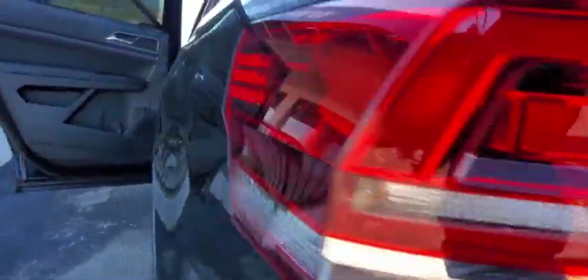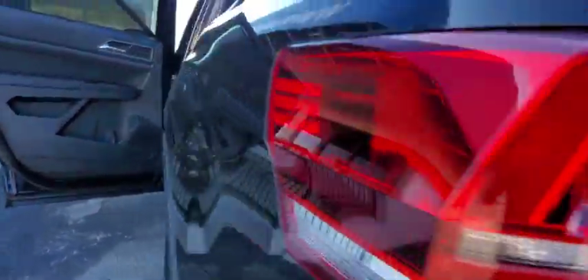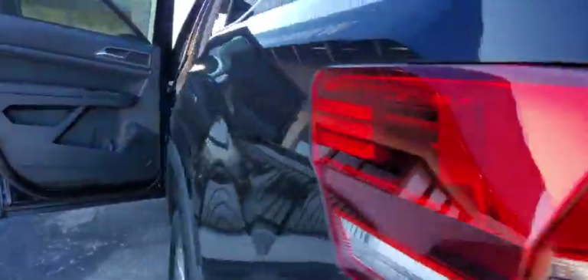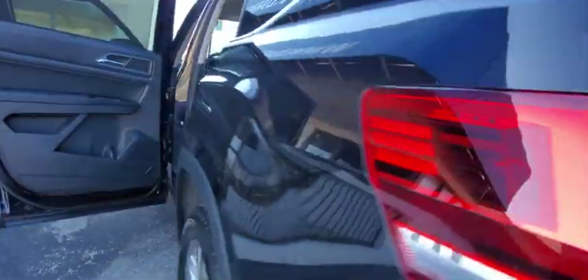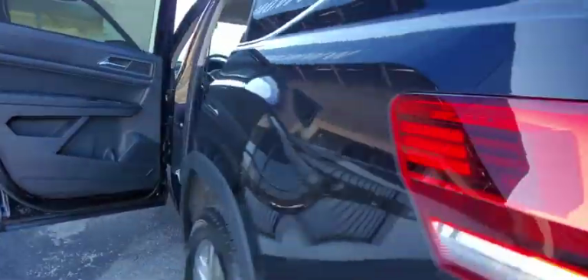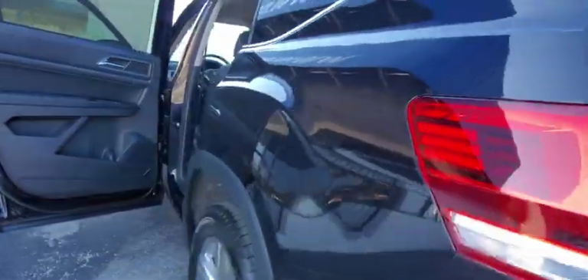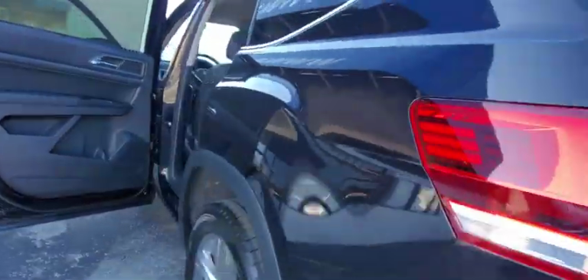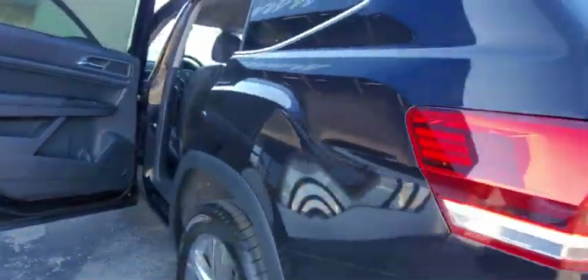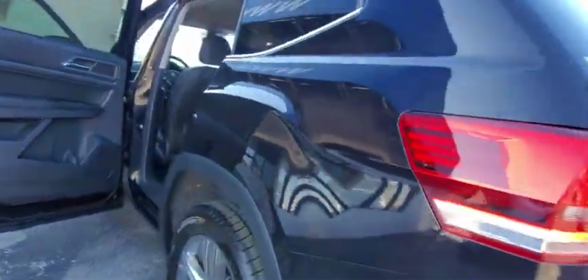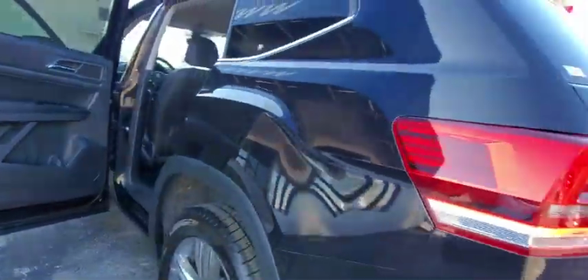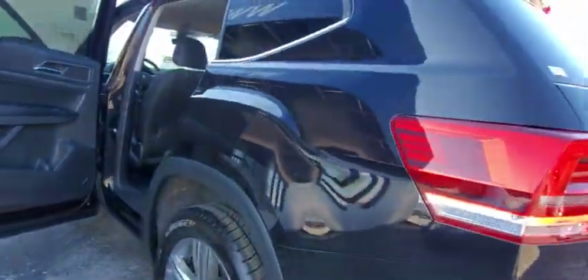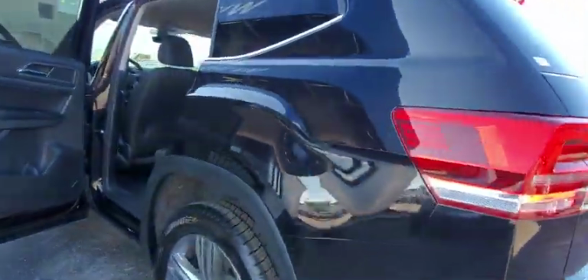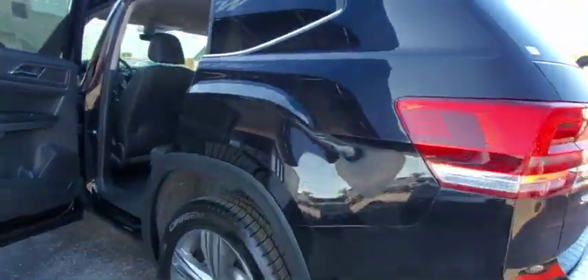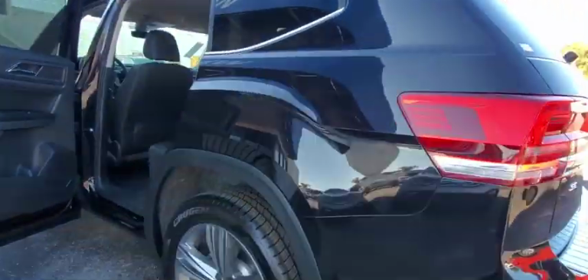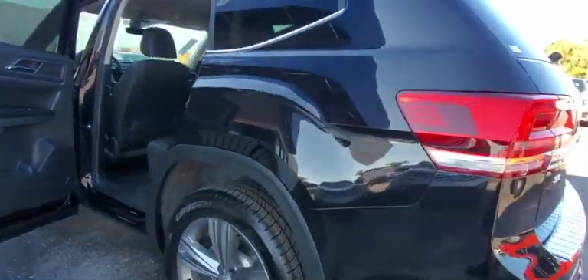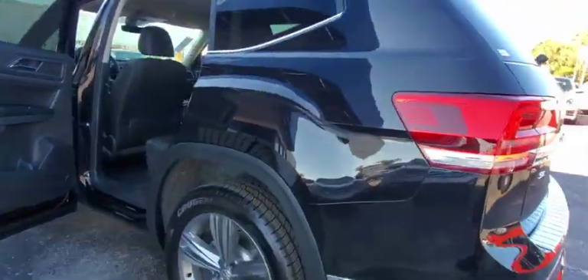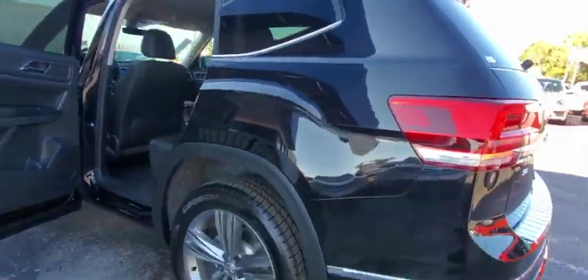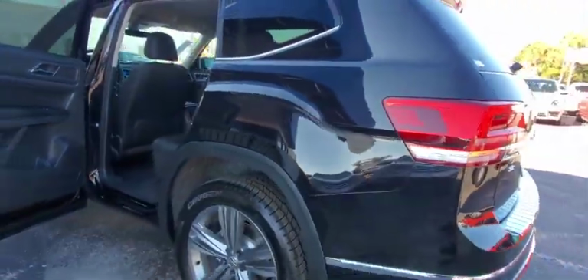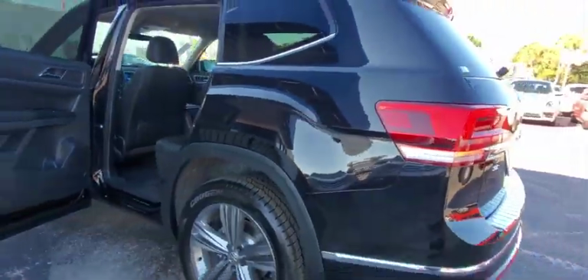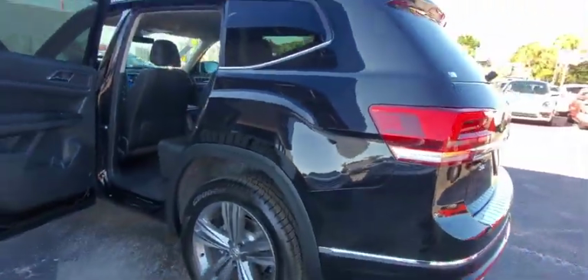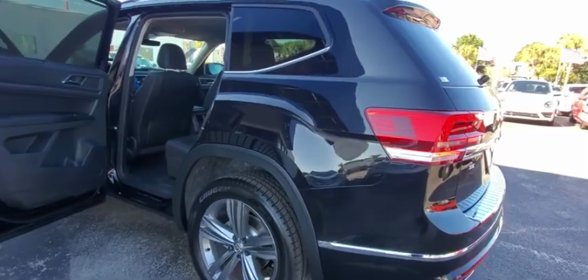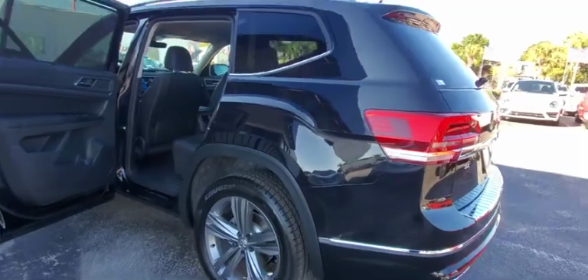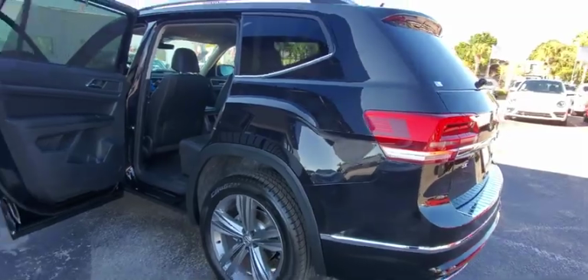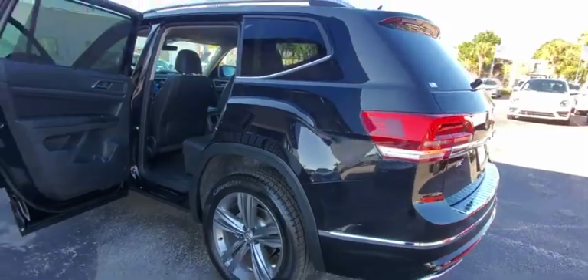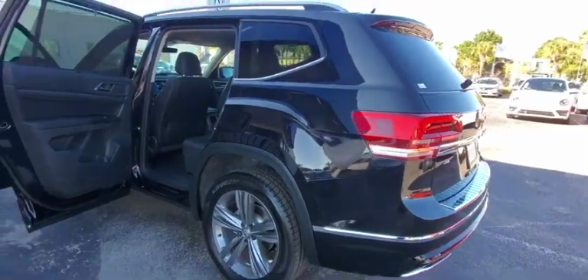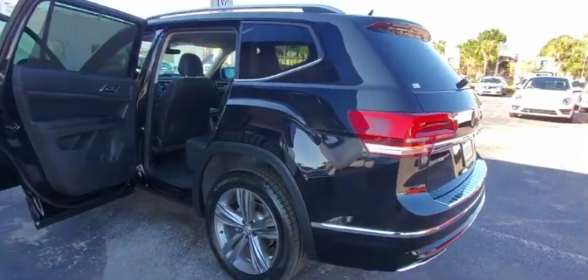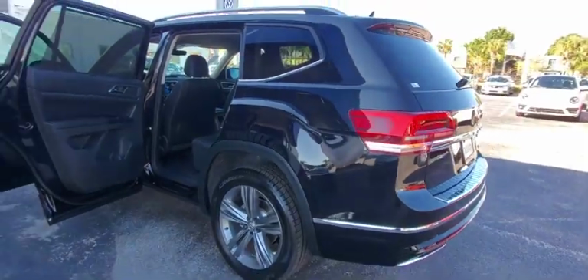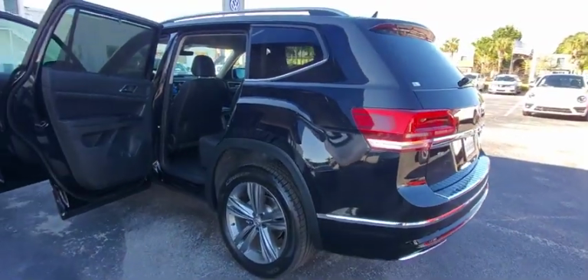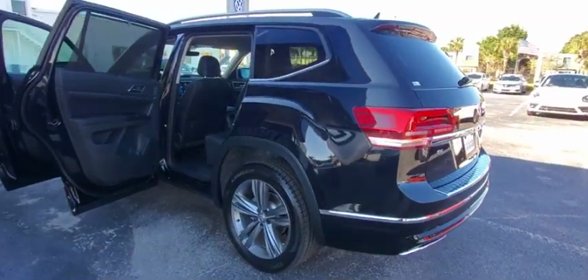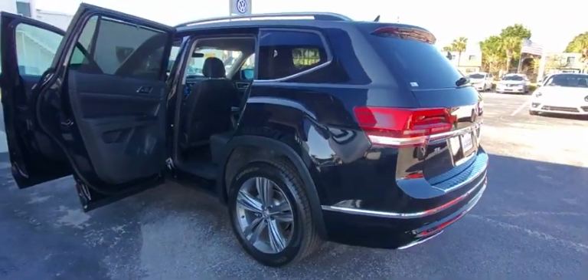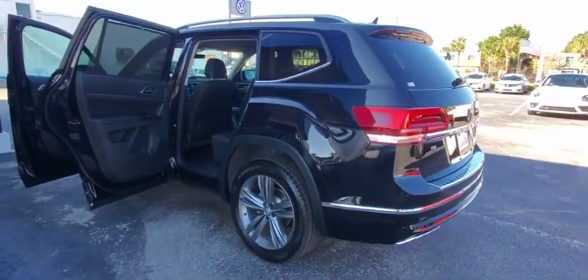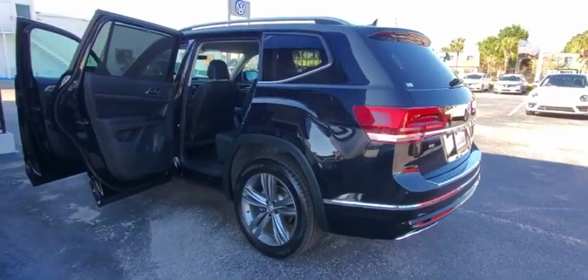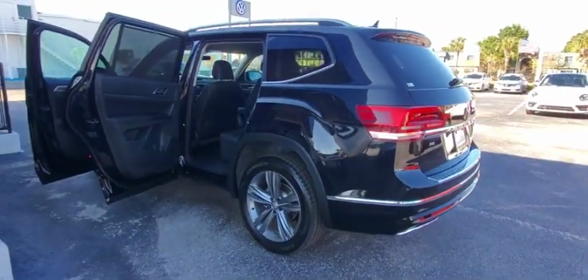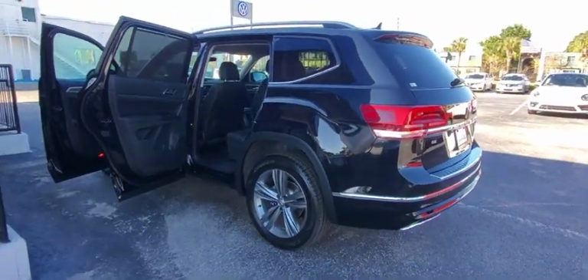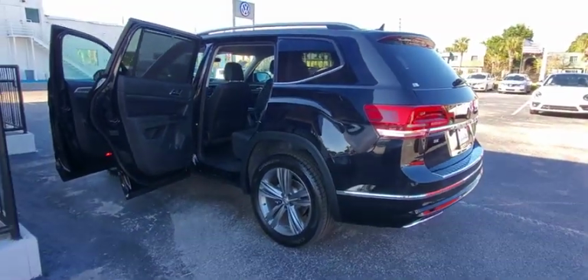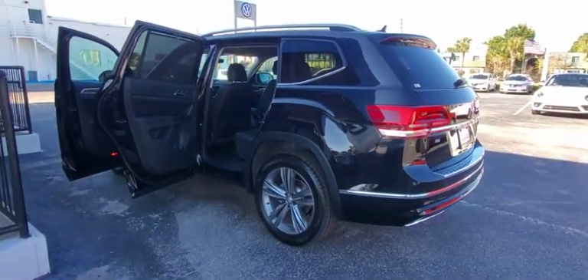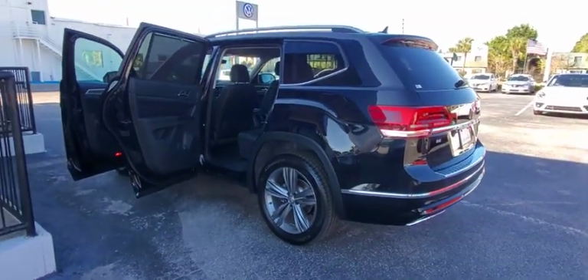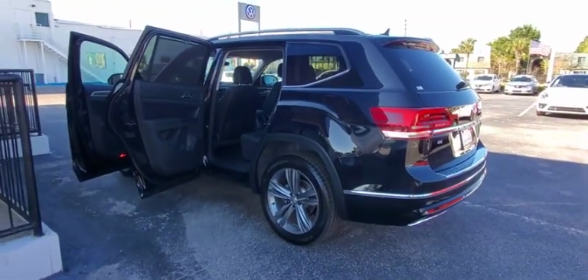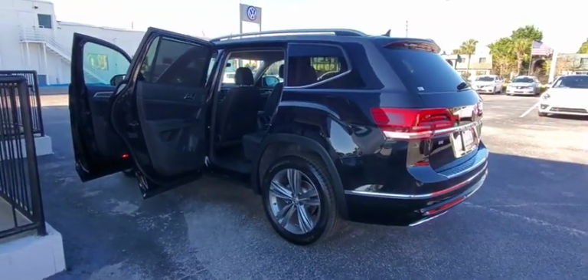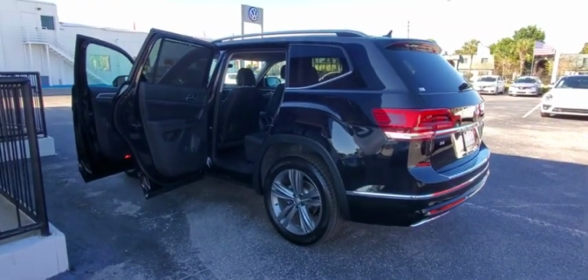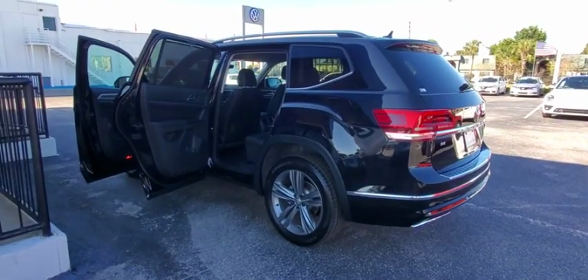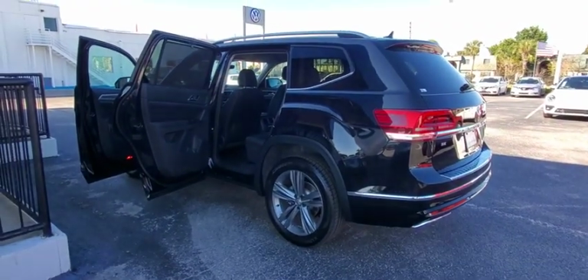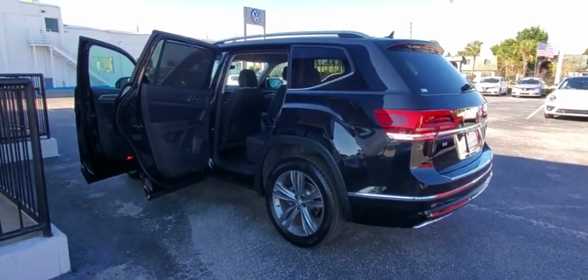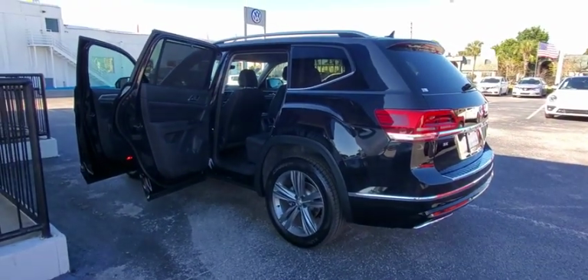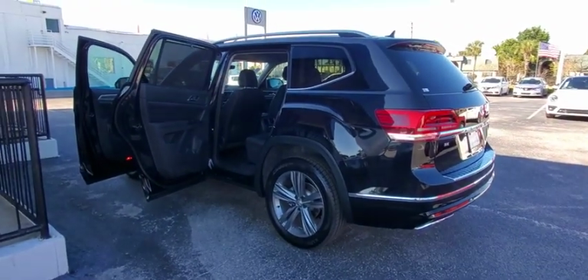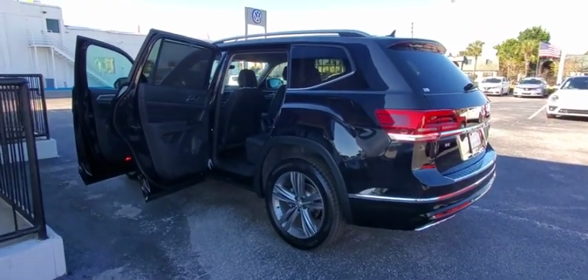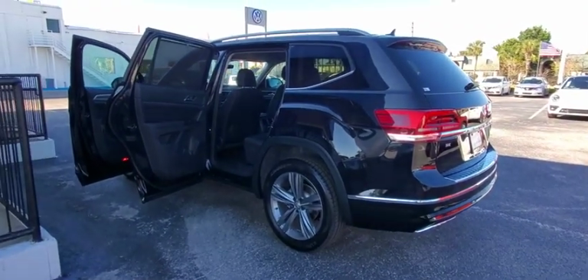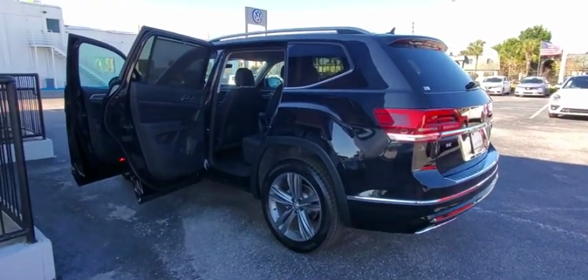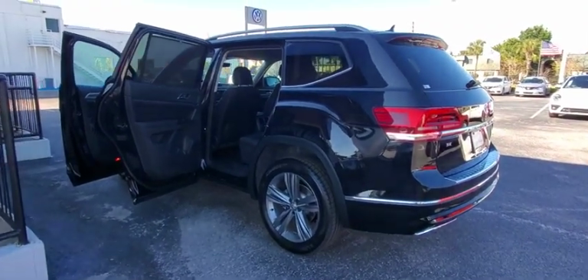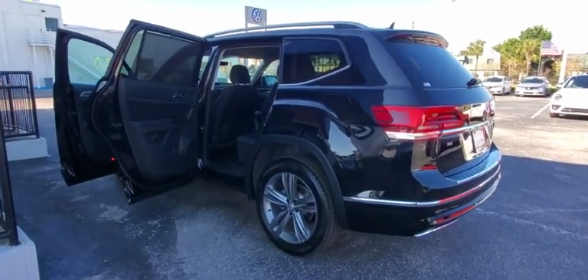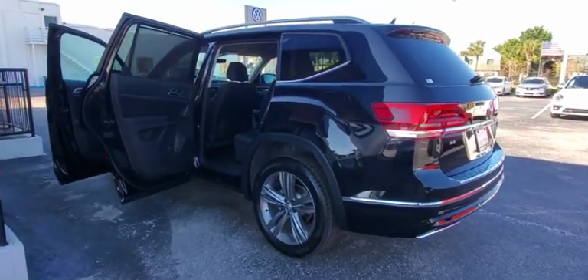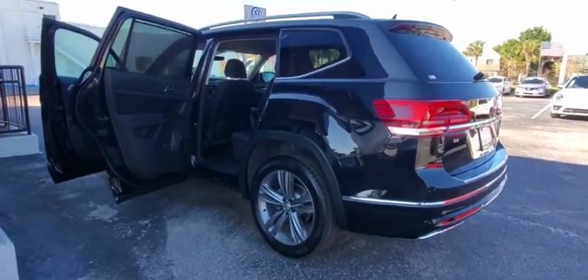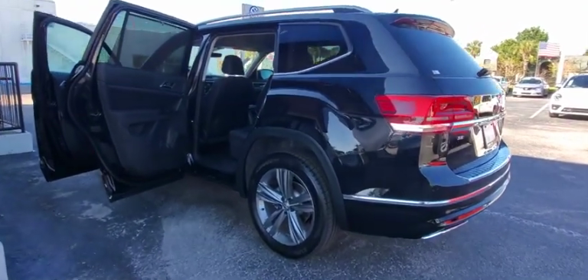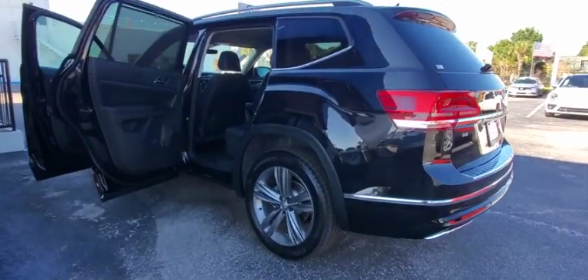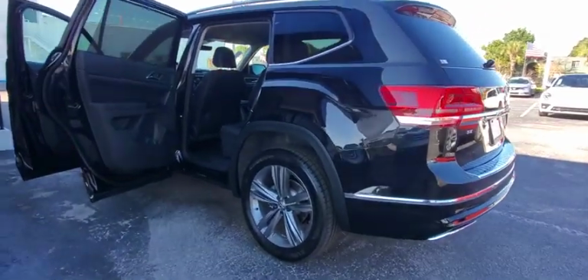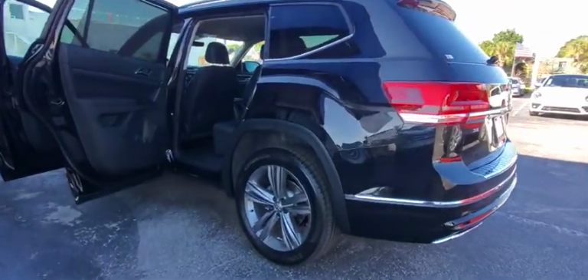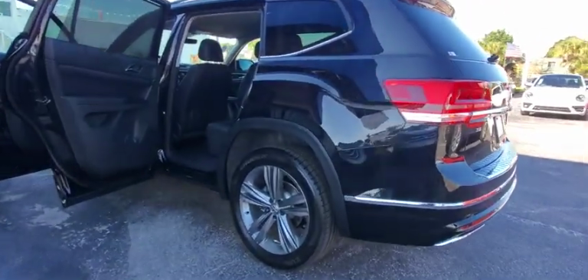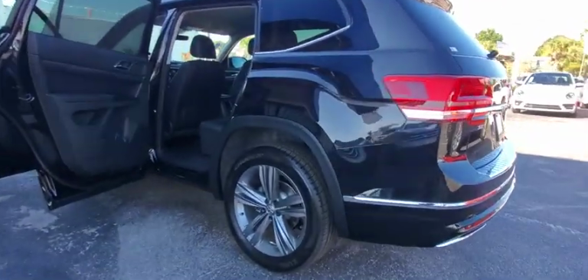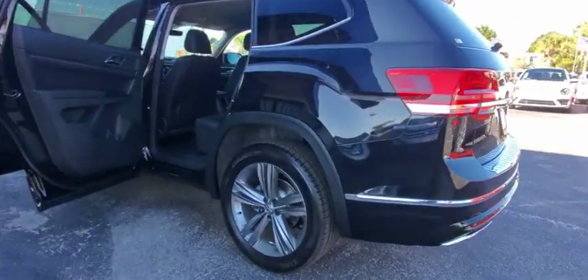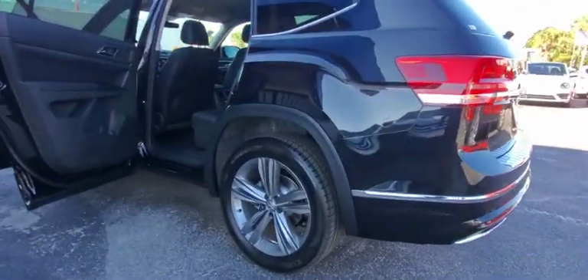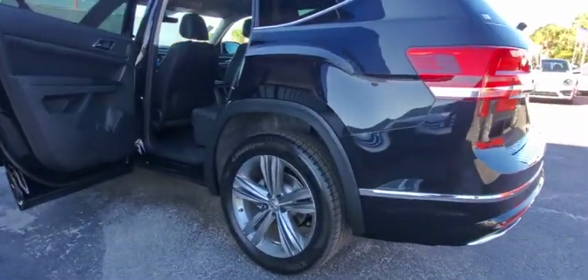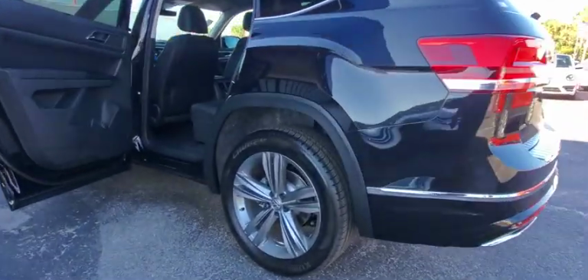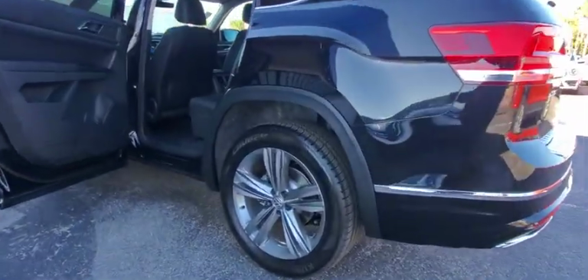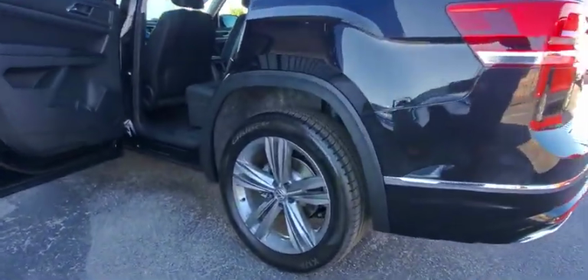Cruise control, four-wheel disc brakes, keyless start, auto-dimming rearview mirror, aluminum wheels, floor mats.